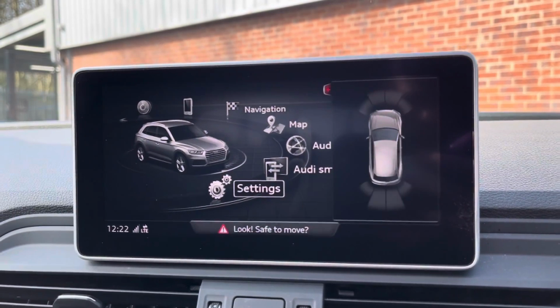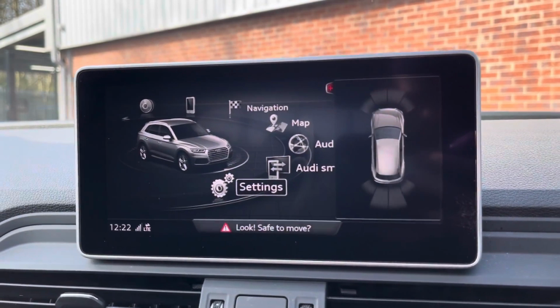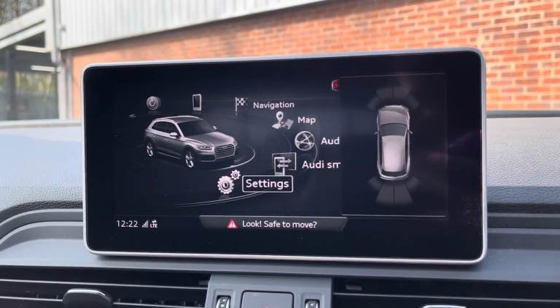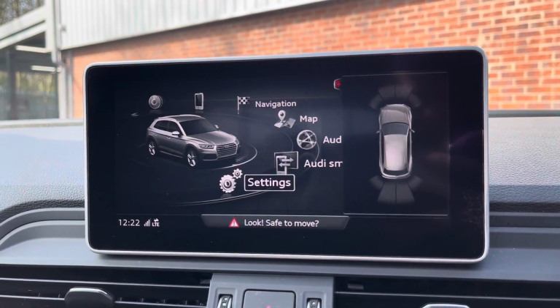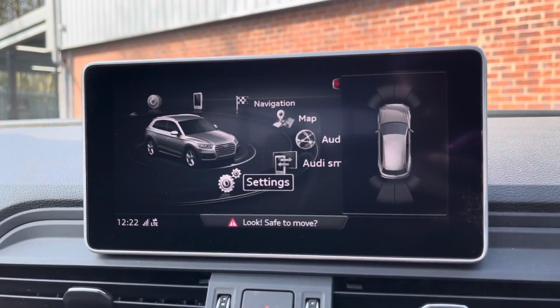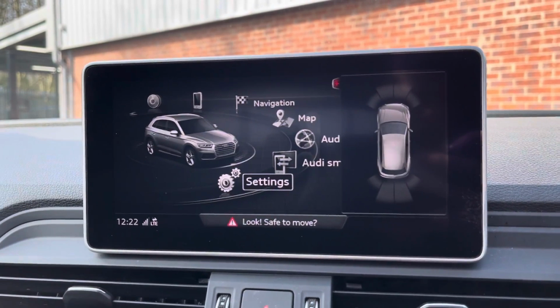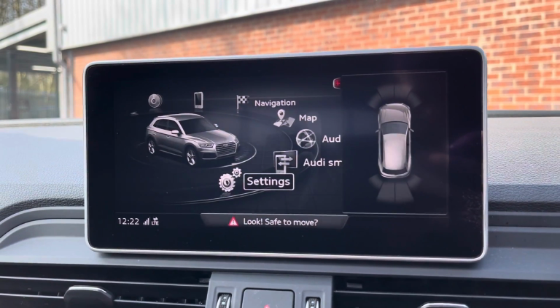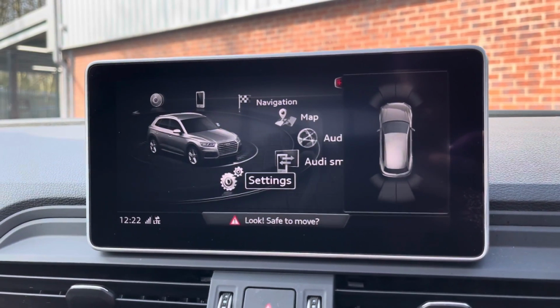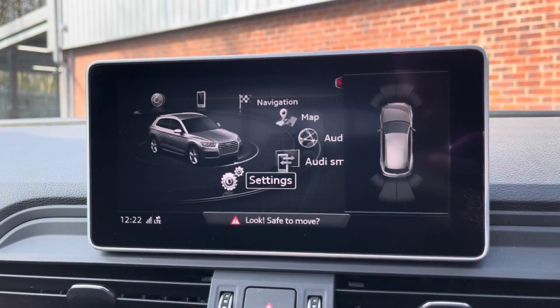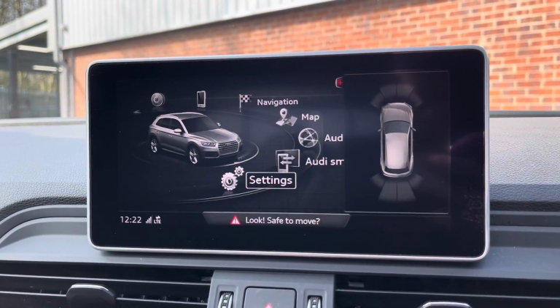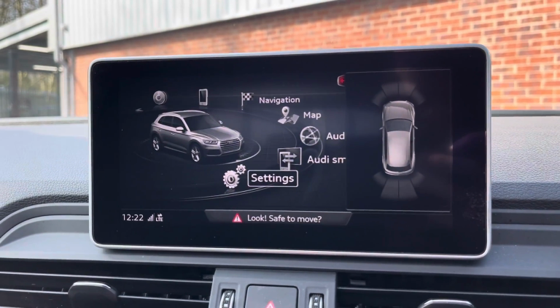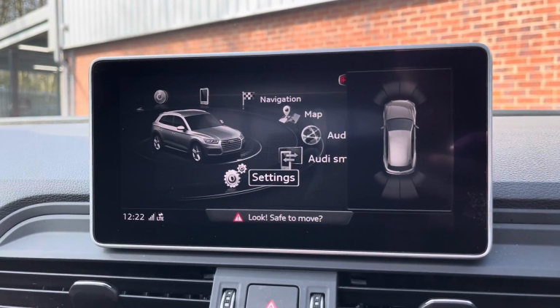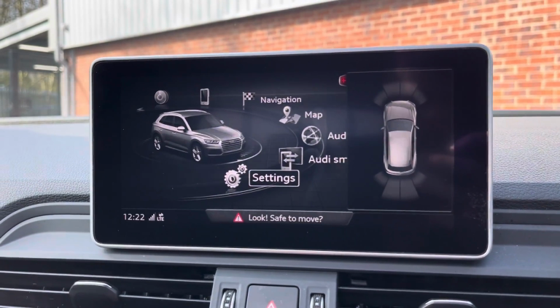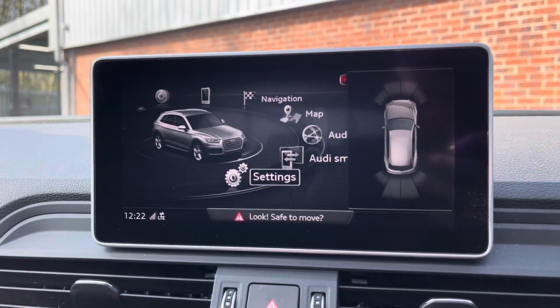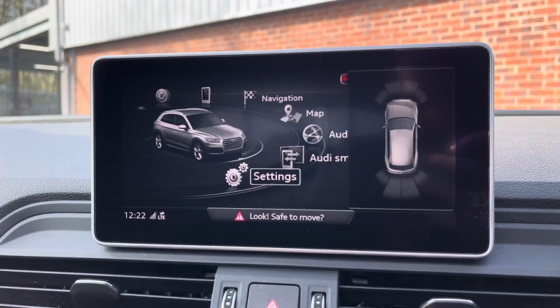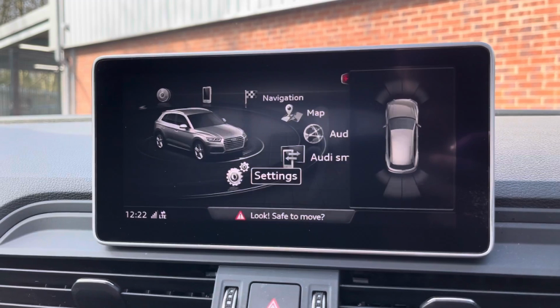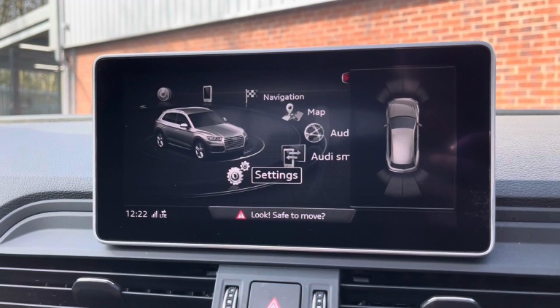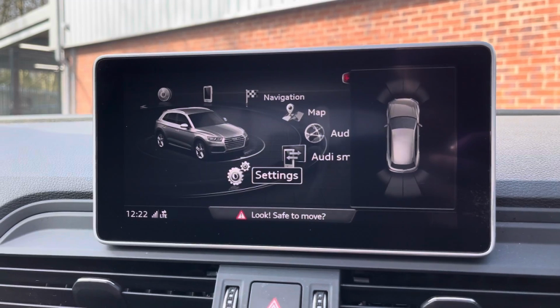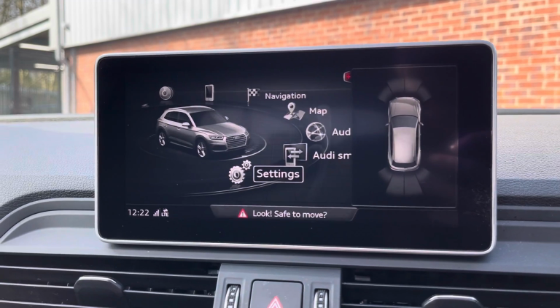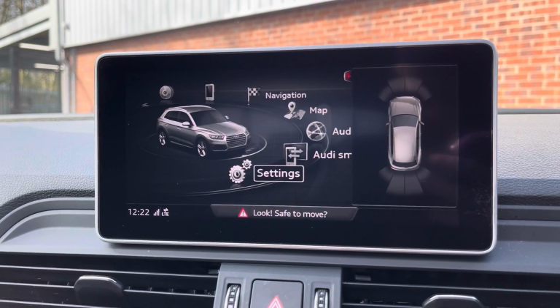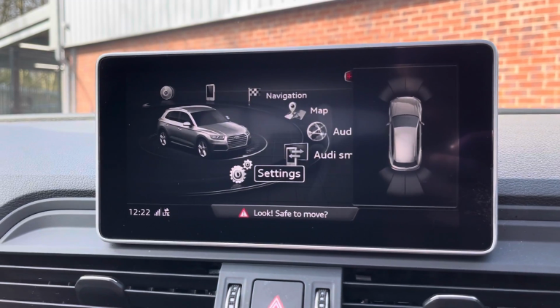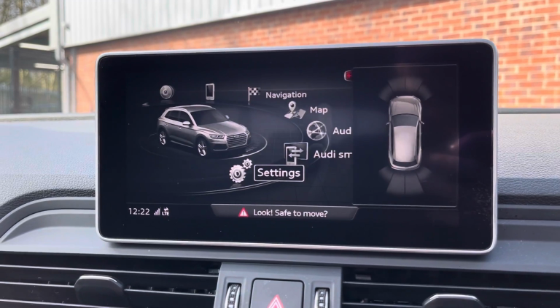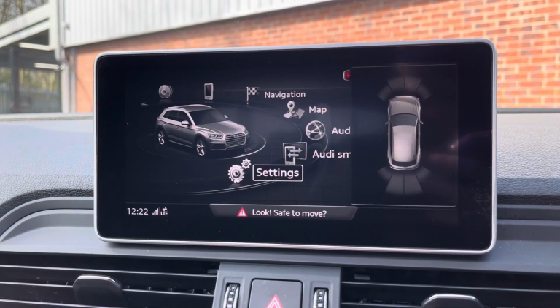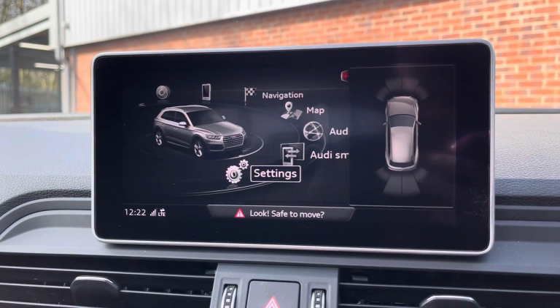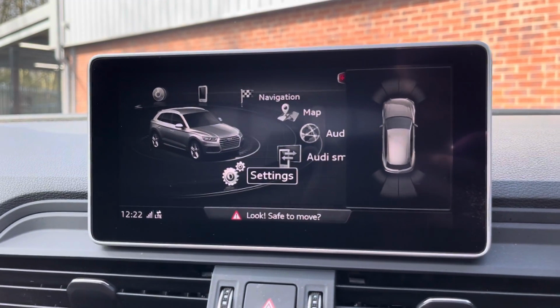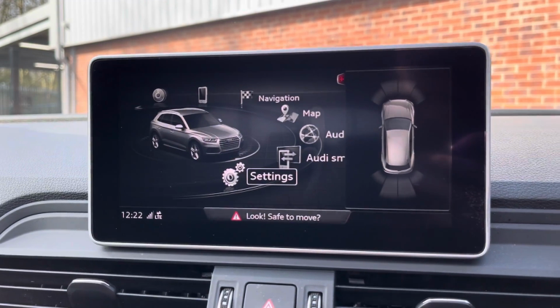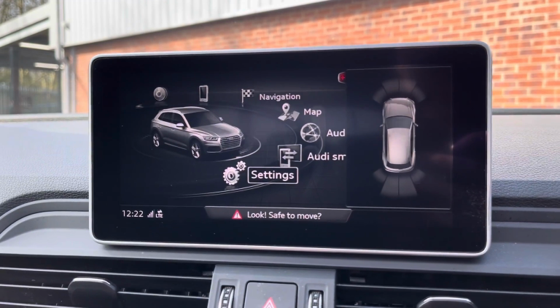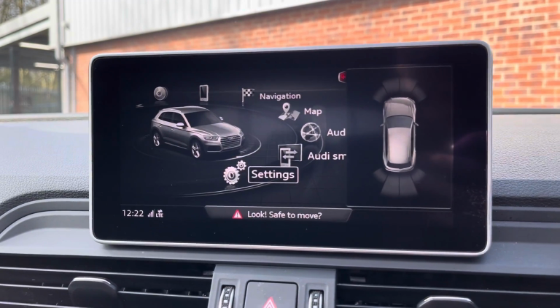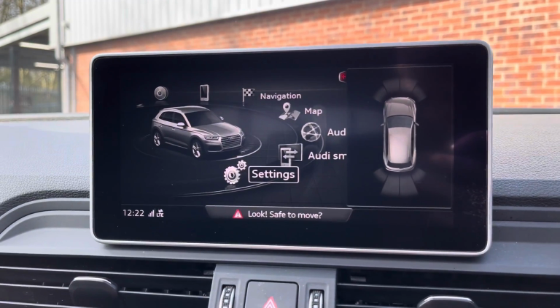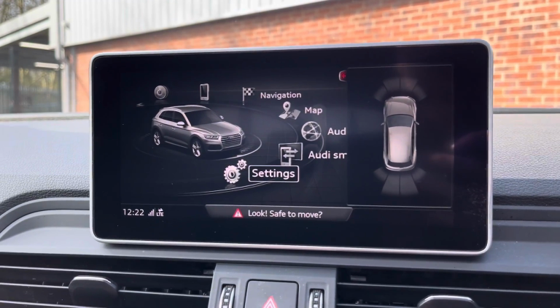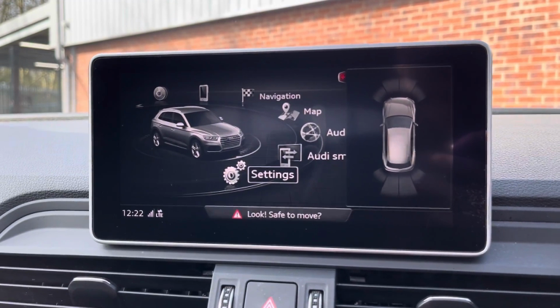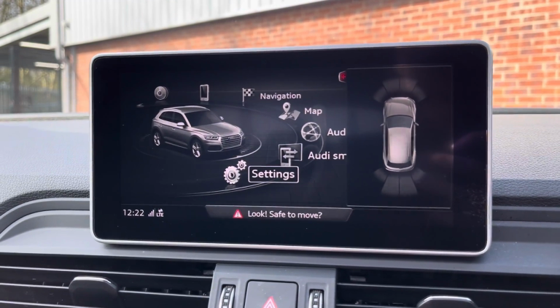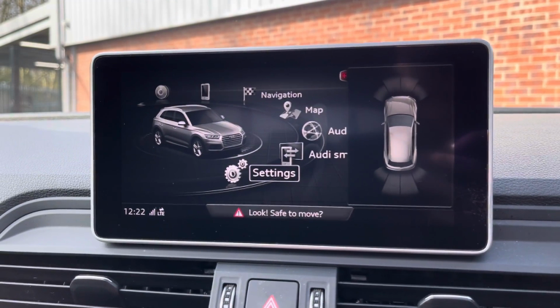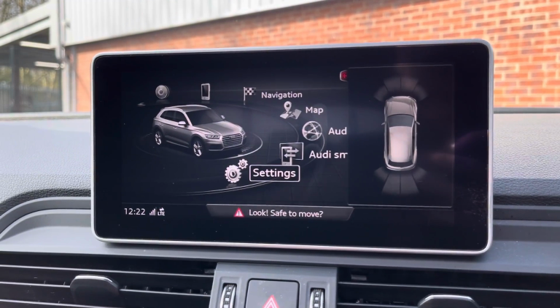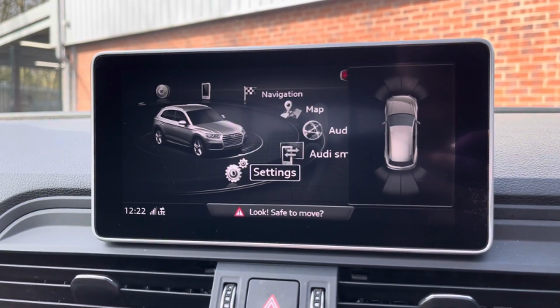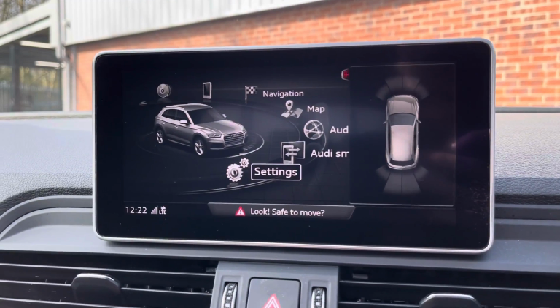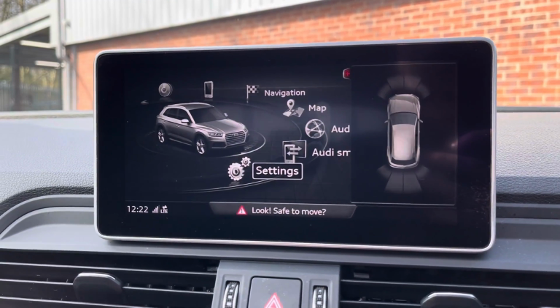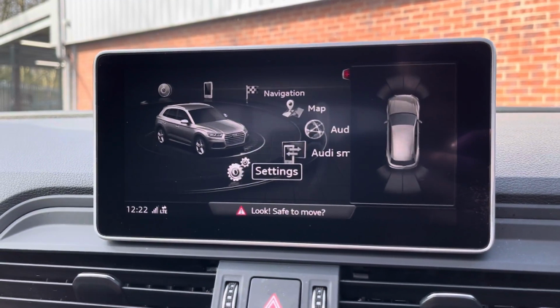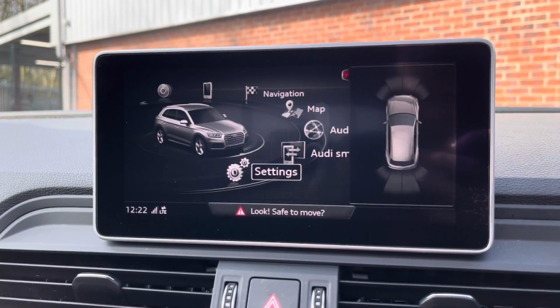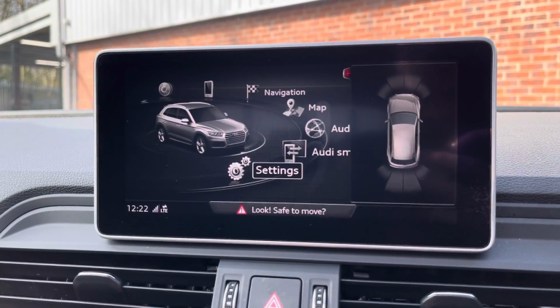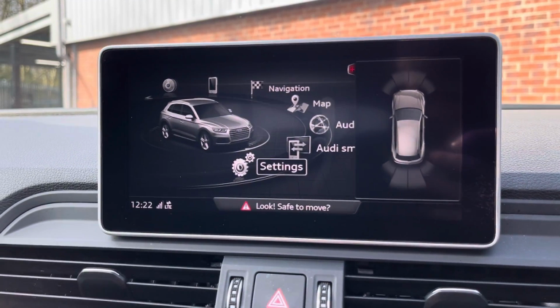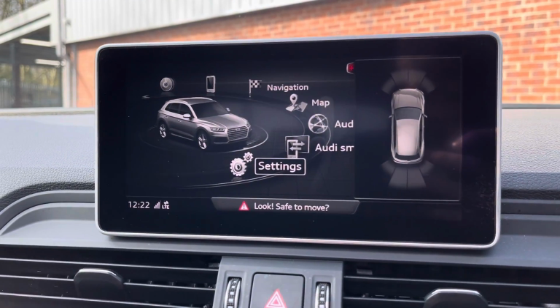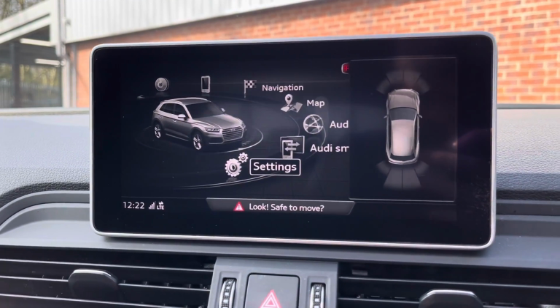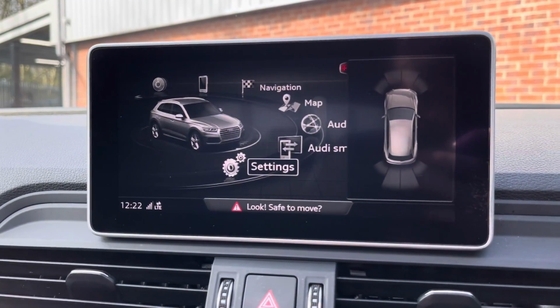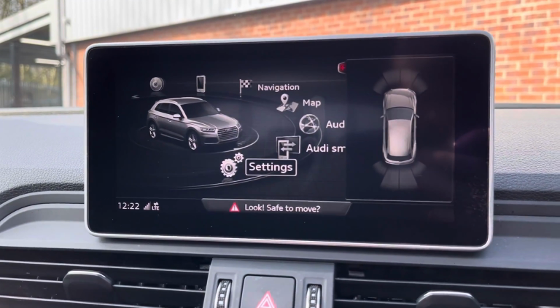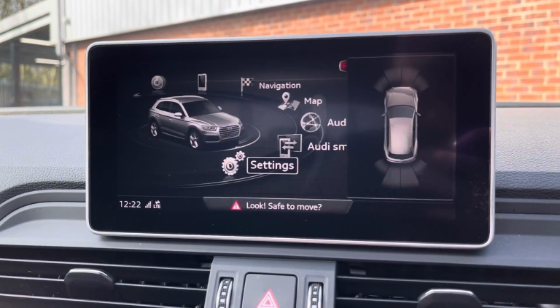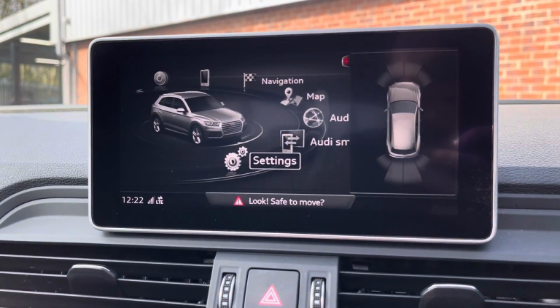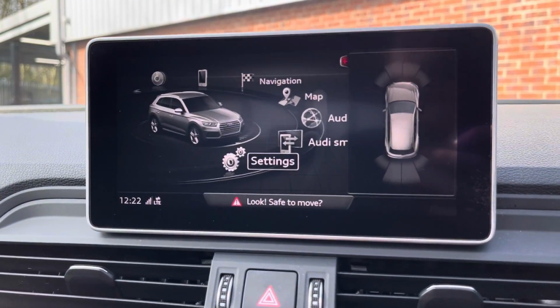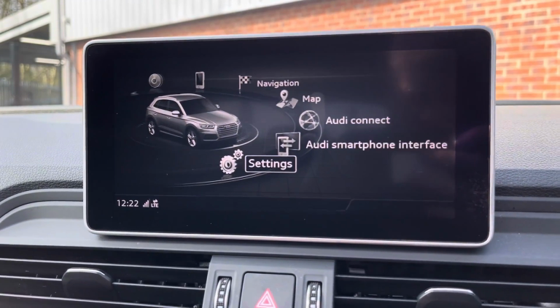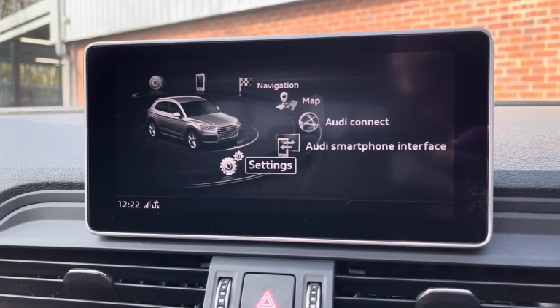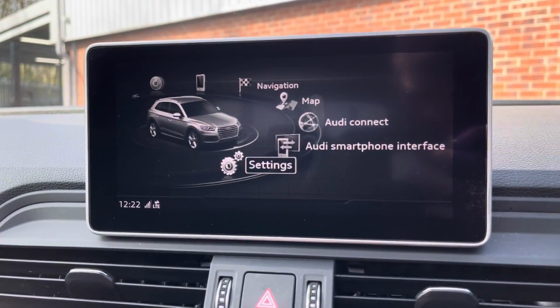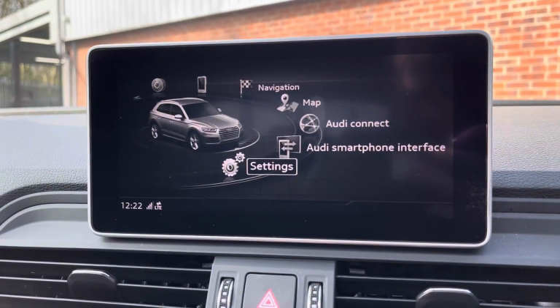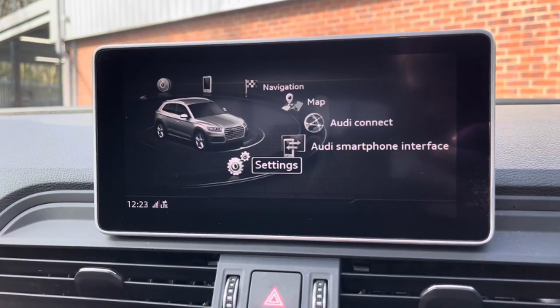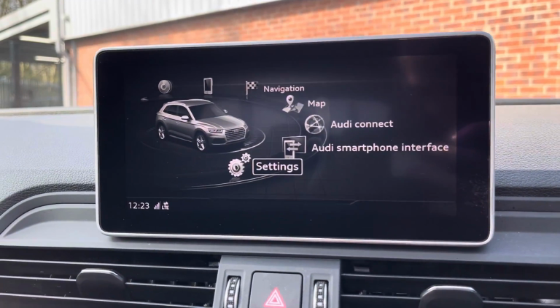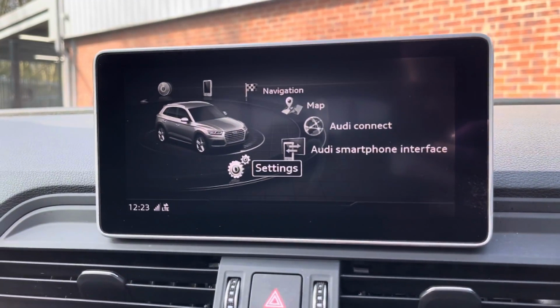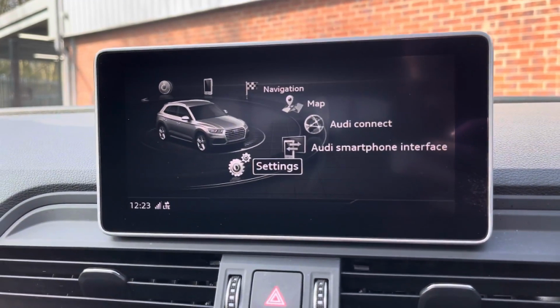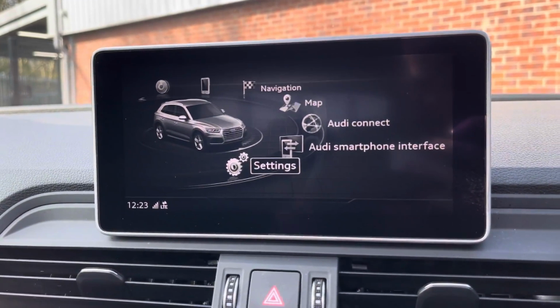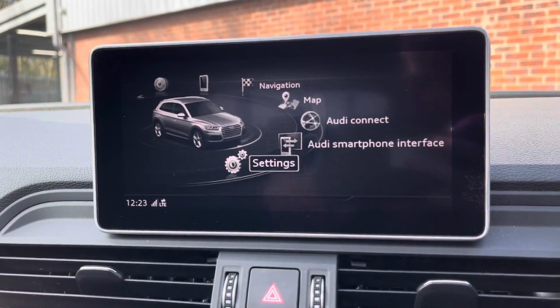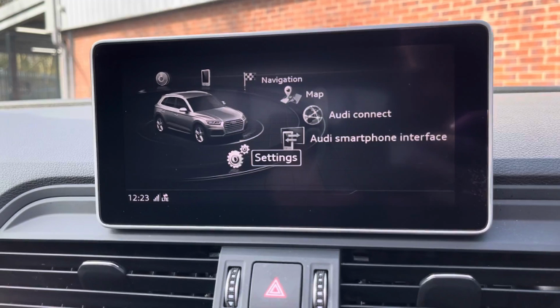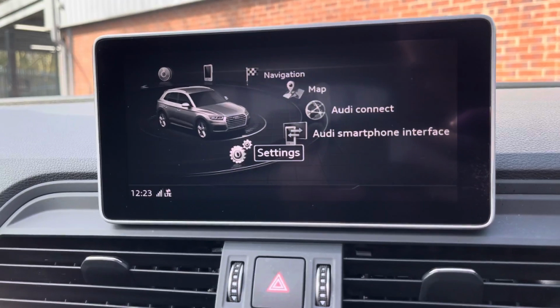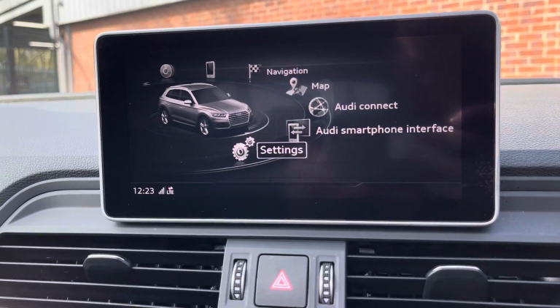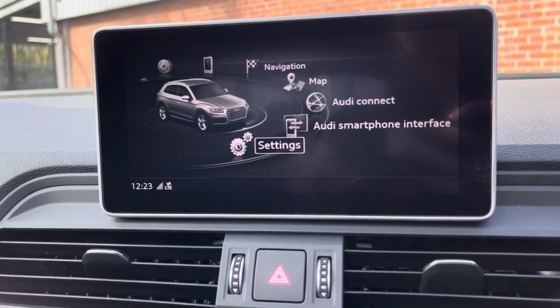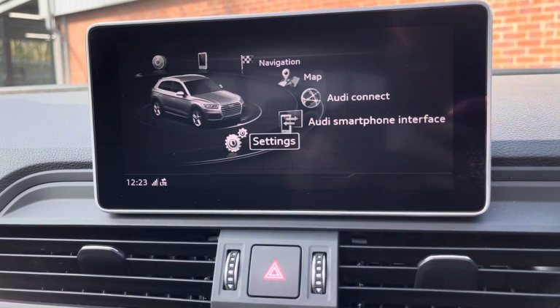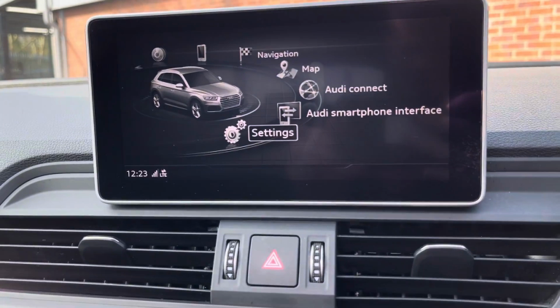Here you can see your front and rear parking sensors, ensuring you do get into those tight spaces a lot easier without damaging your lovely SQ5.